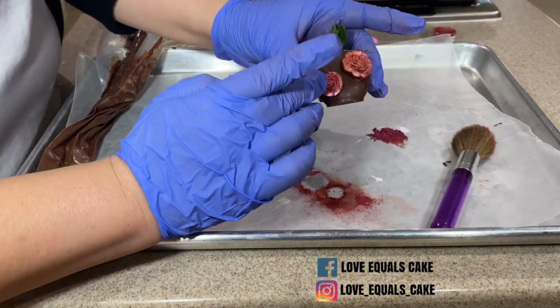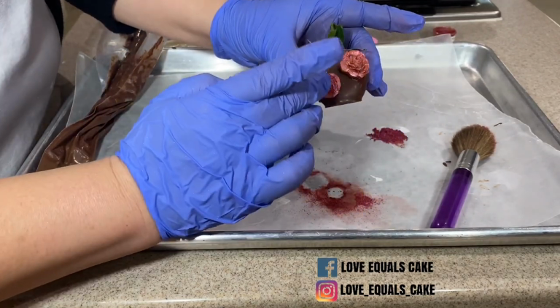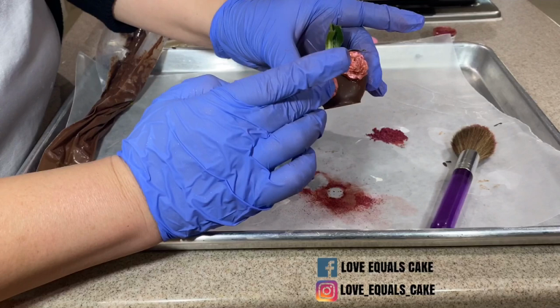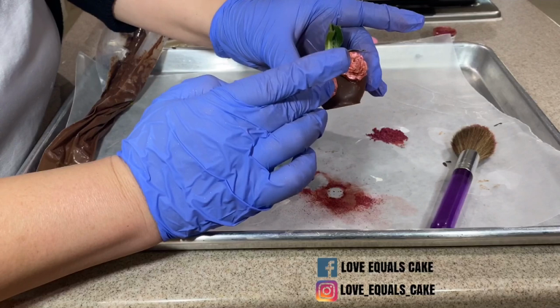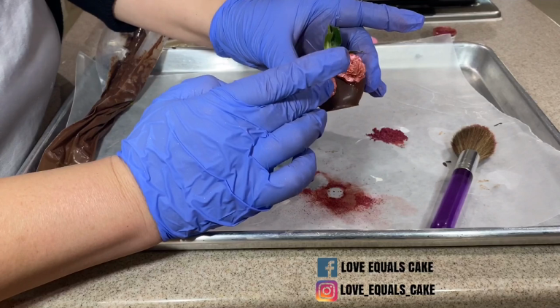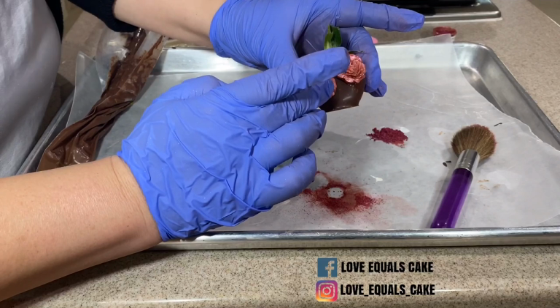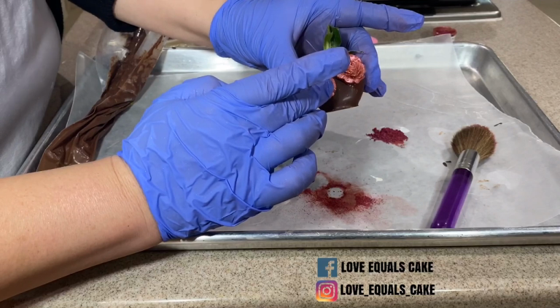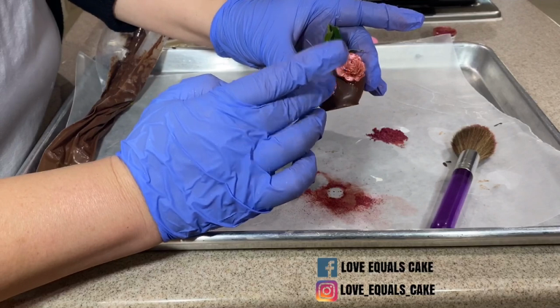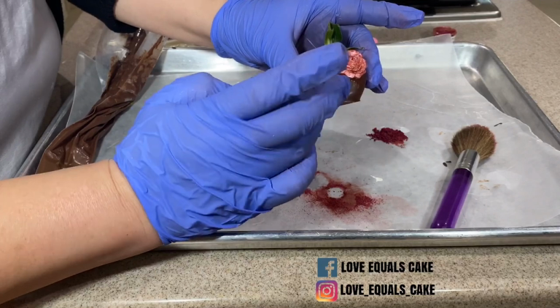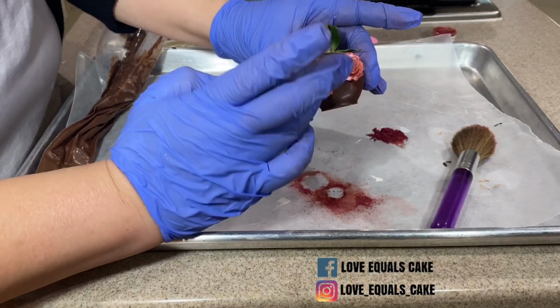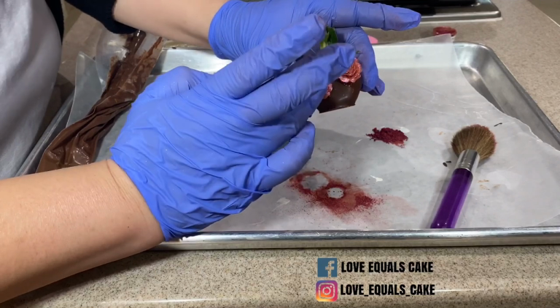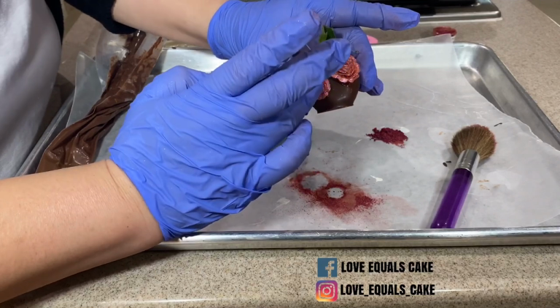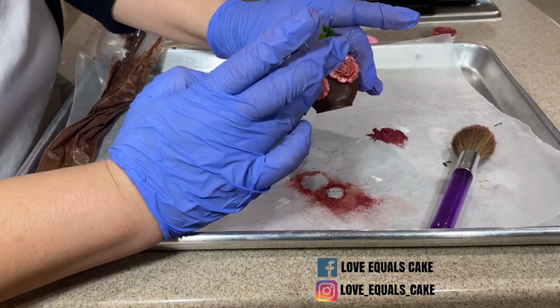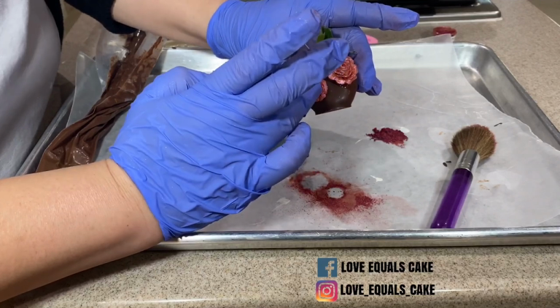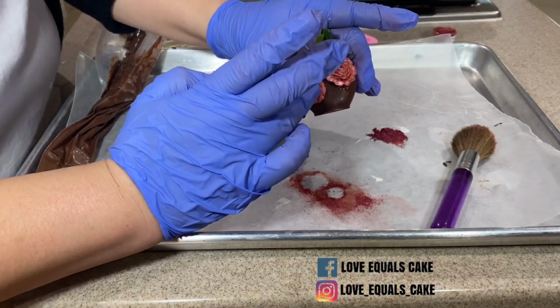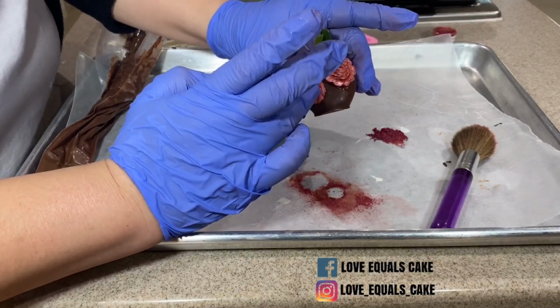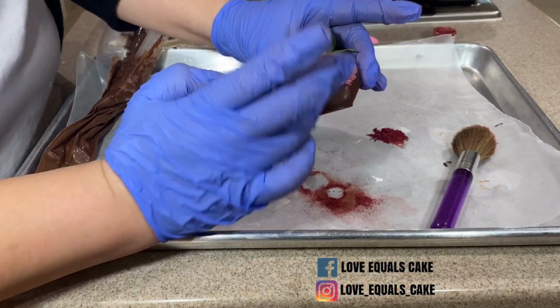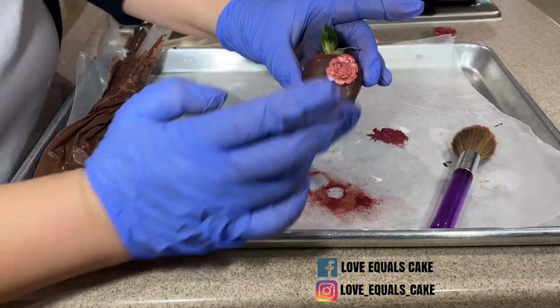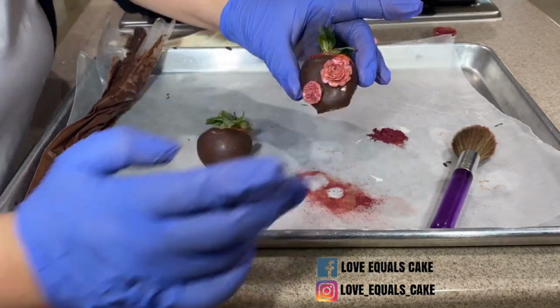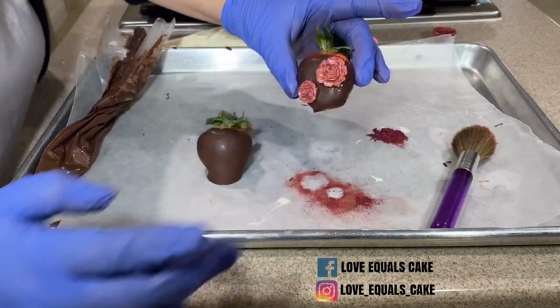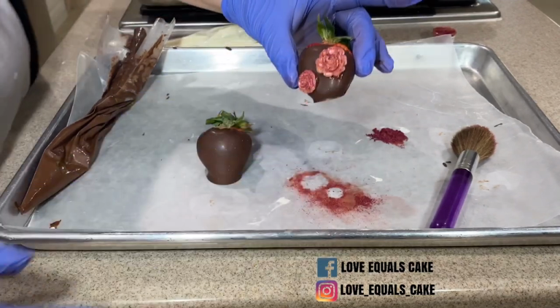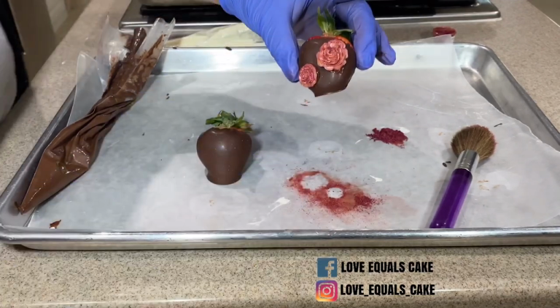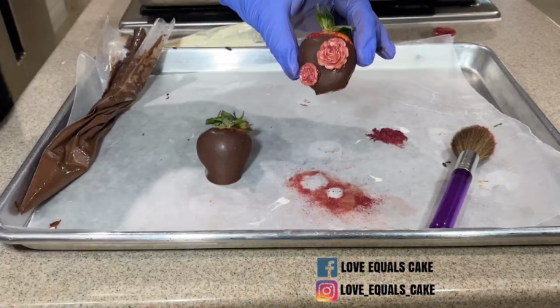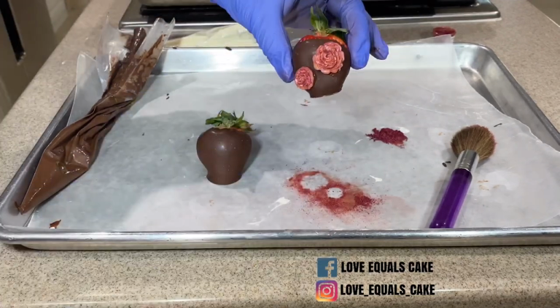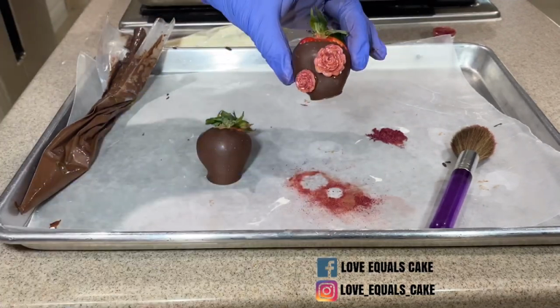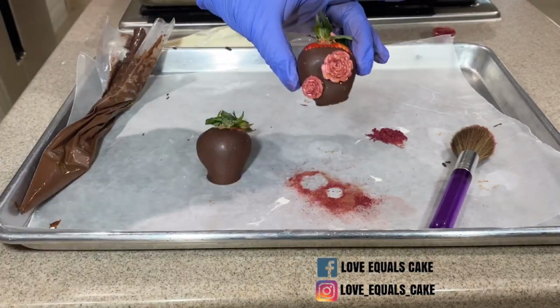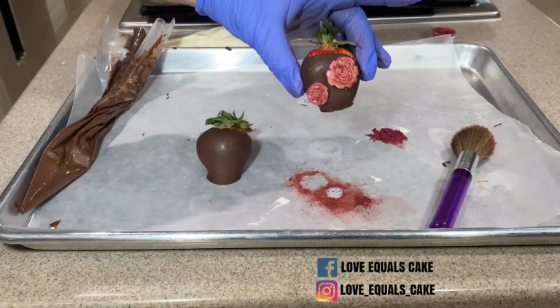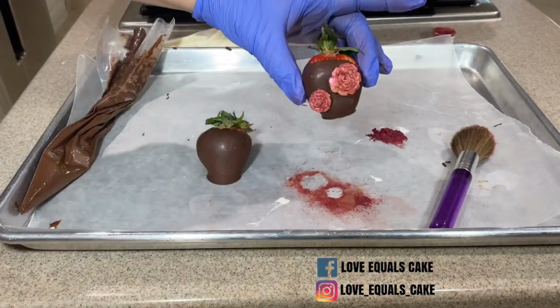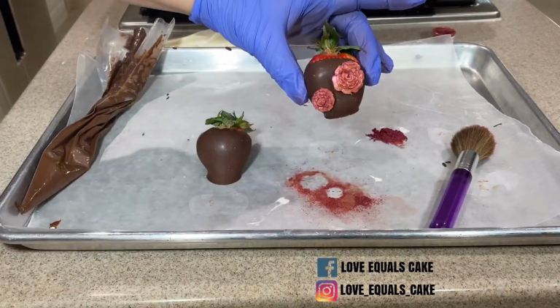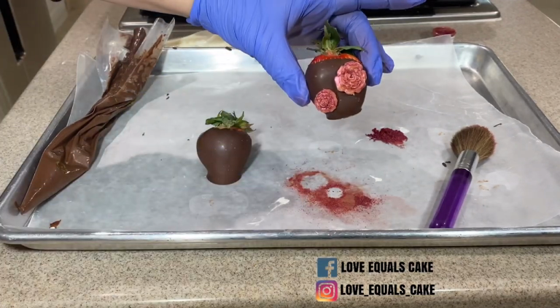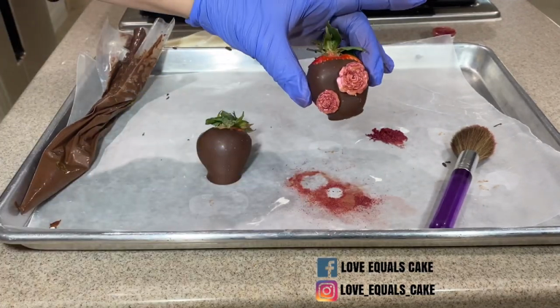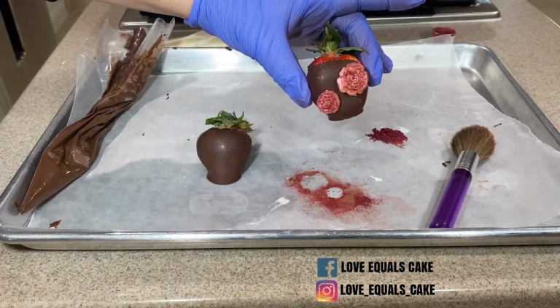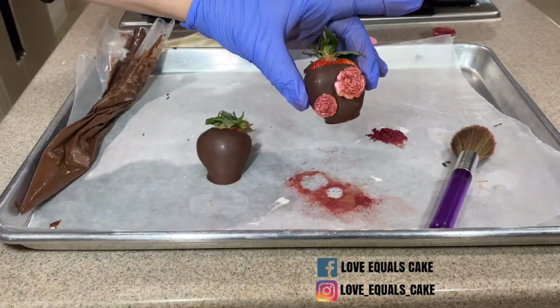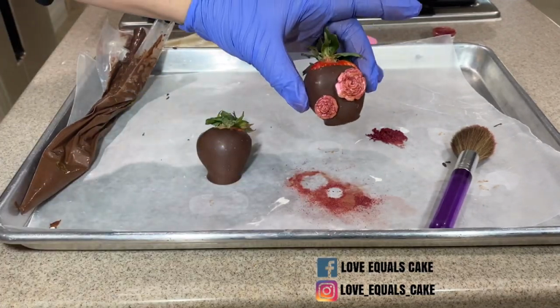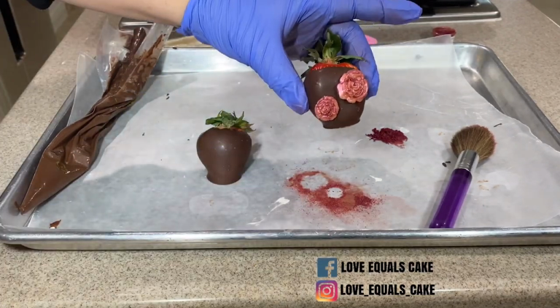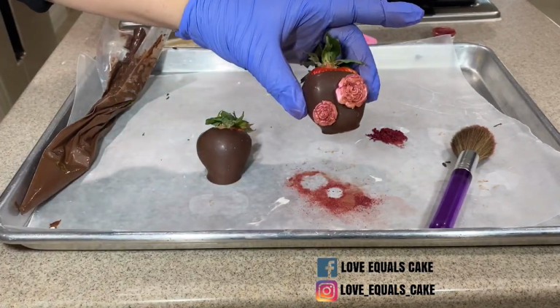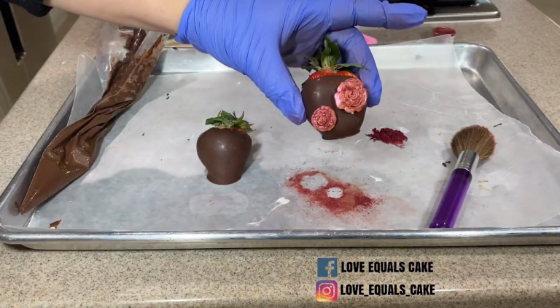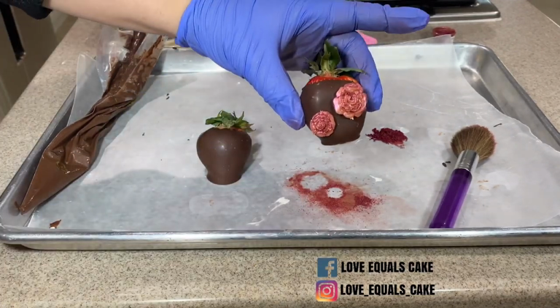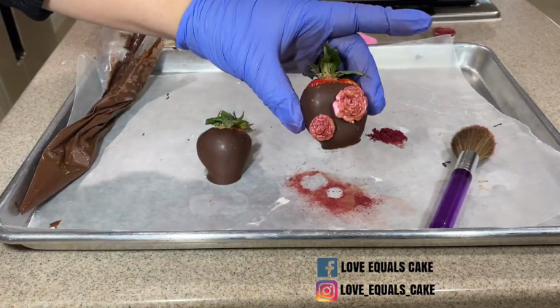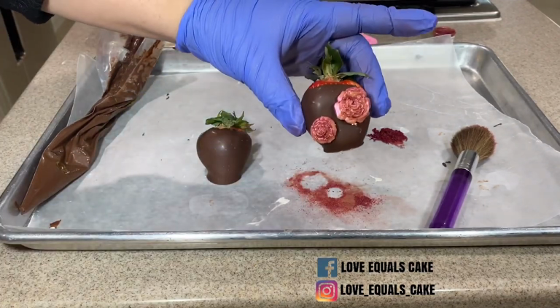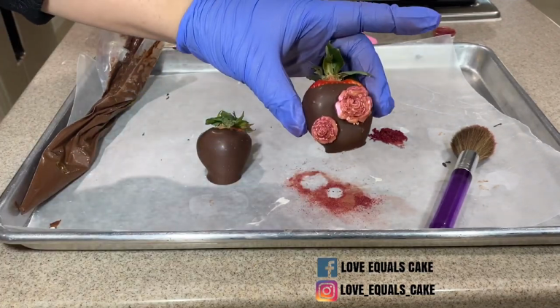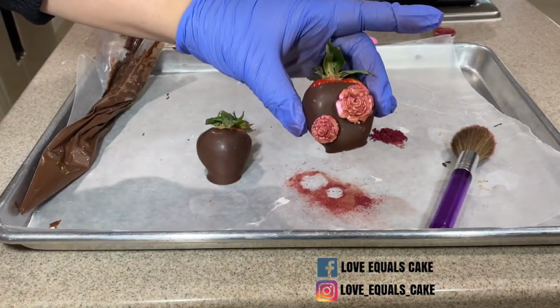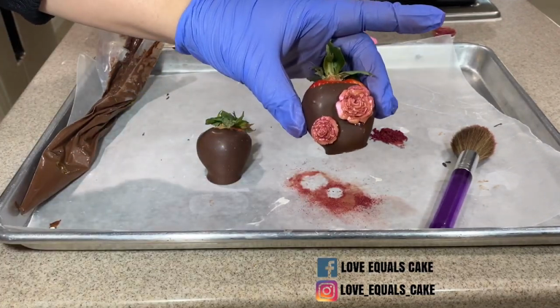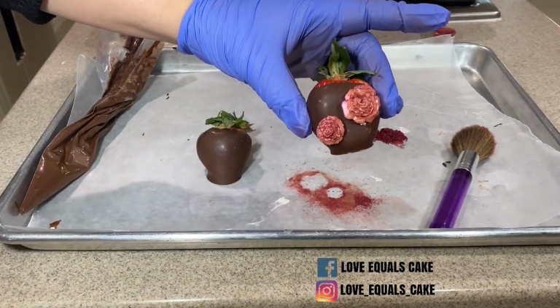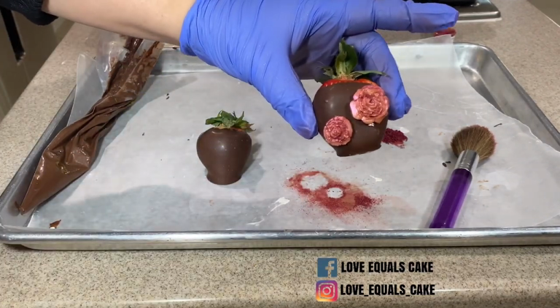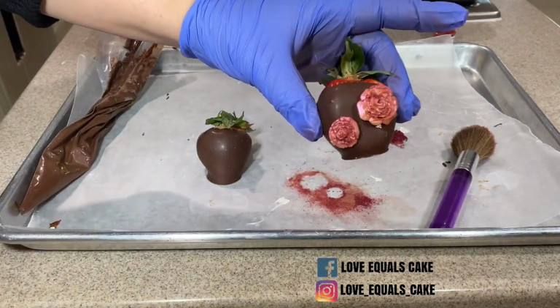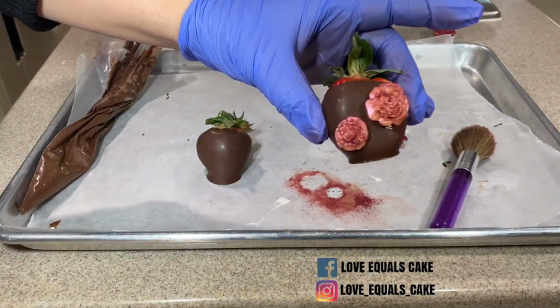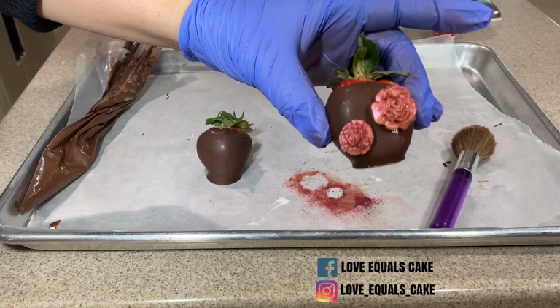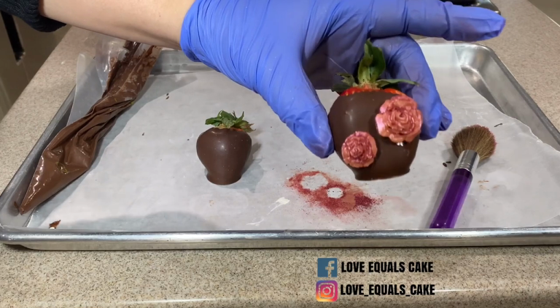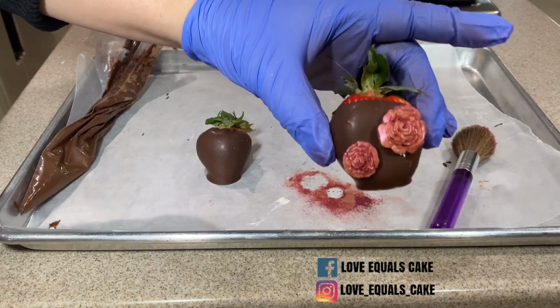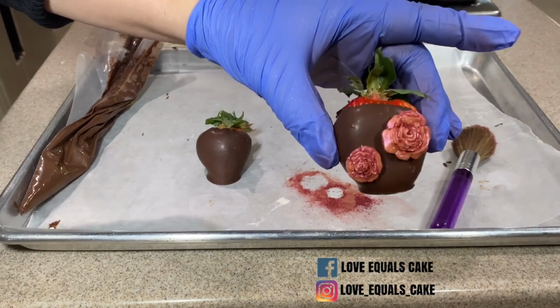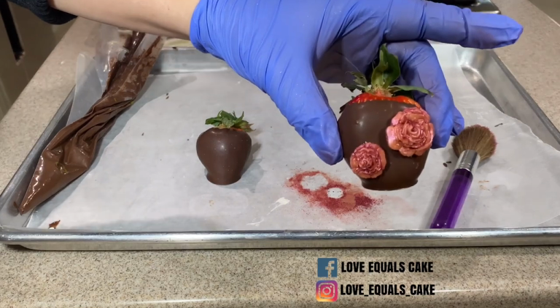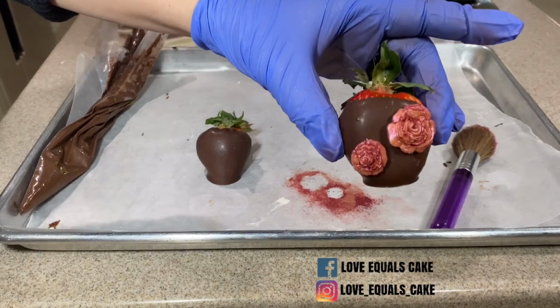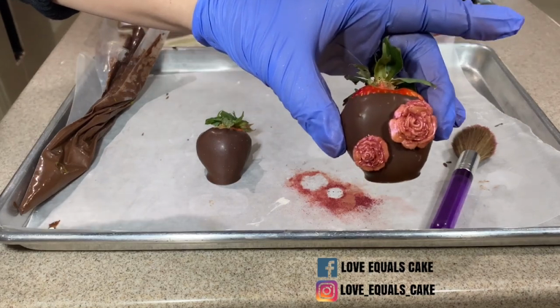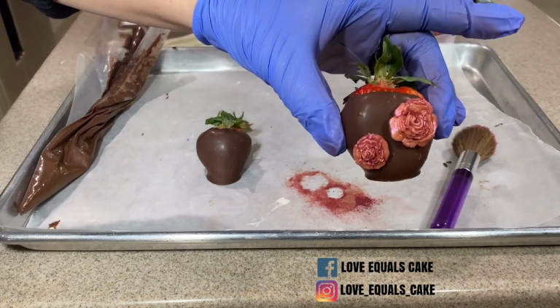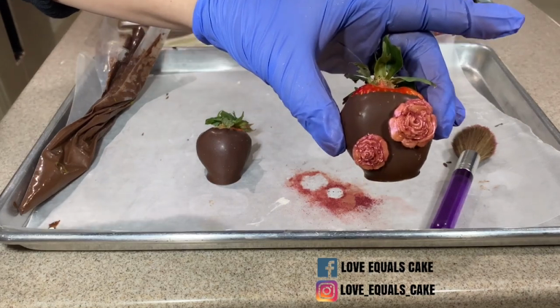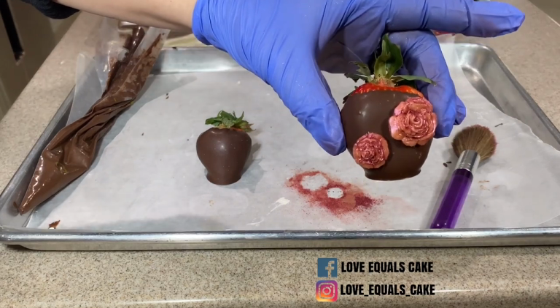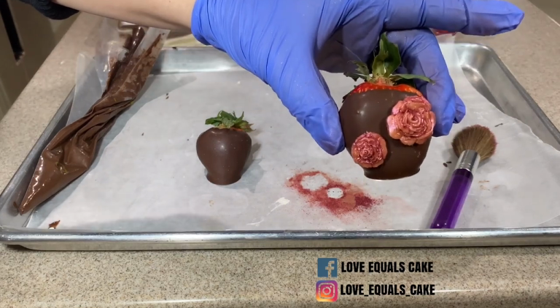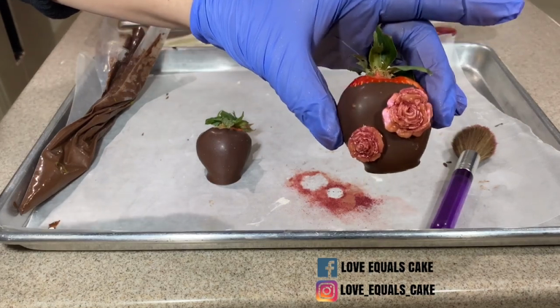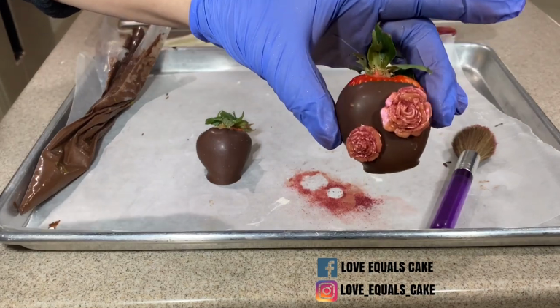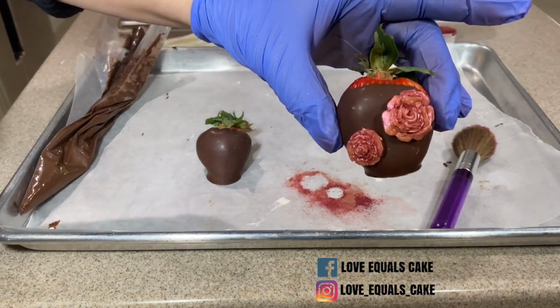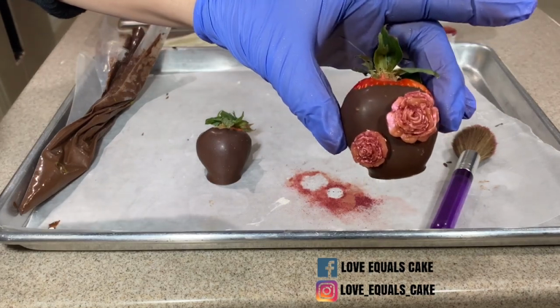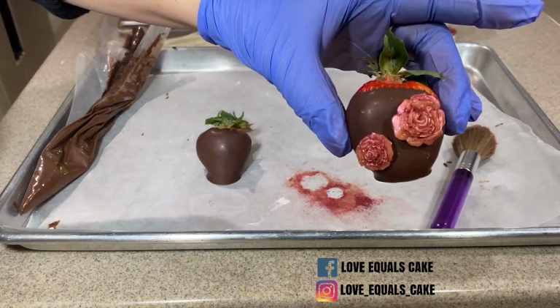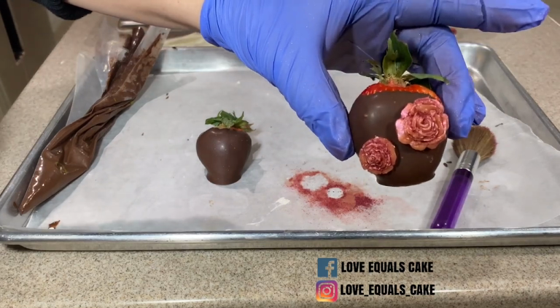Doesn't that look absolutely gorgeous? With just a few extra steps this would be perfect for a wedding or even a bridal shower.